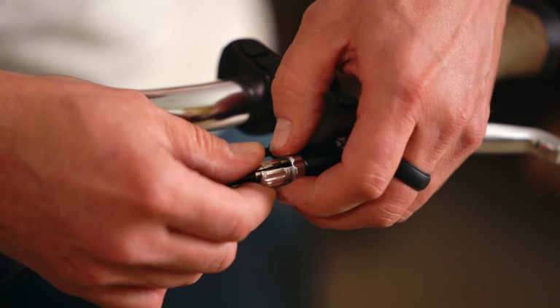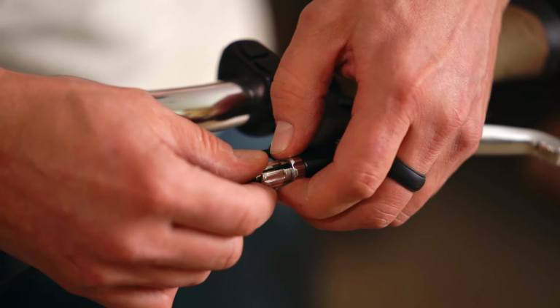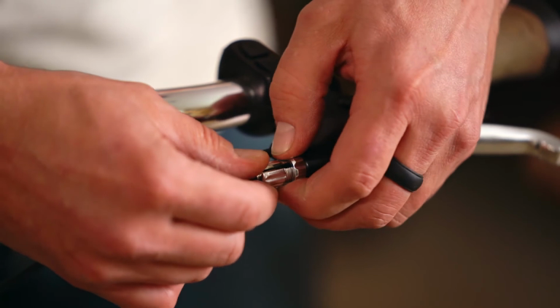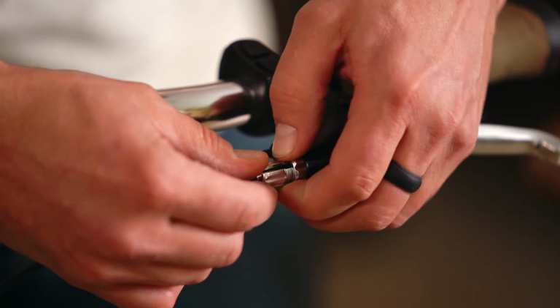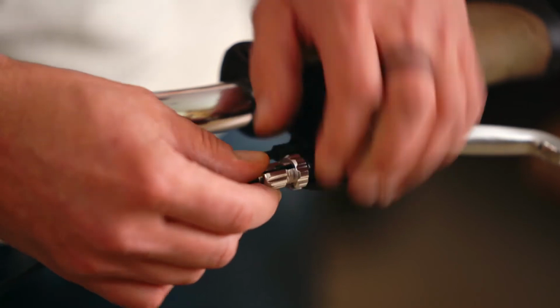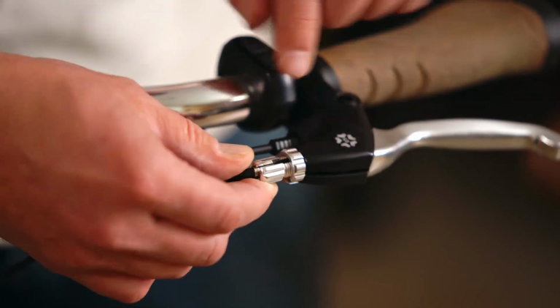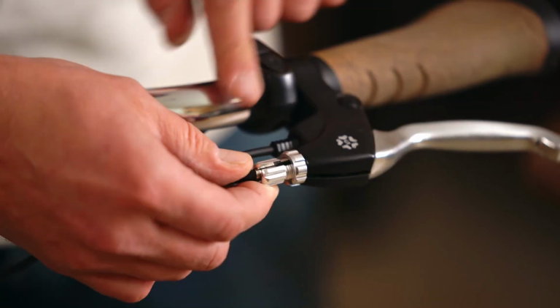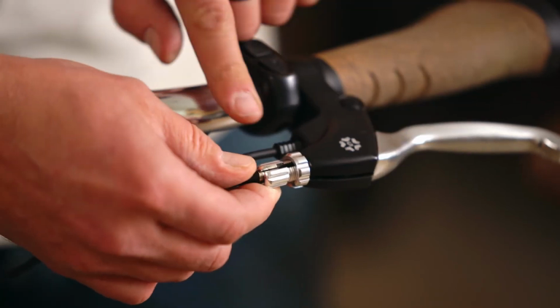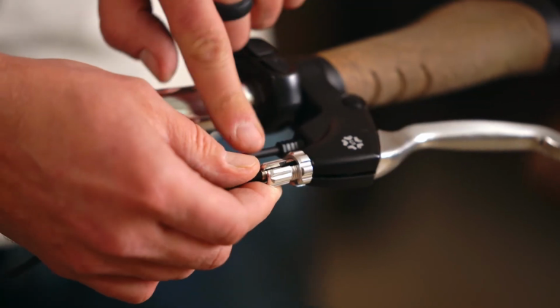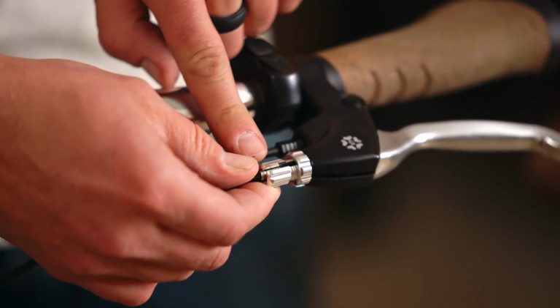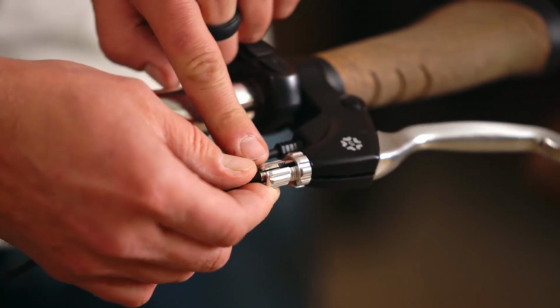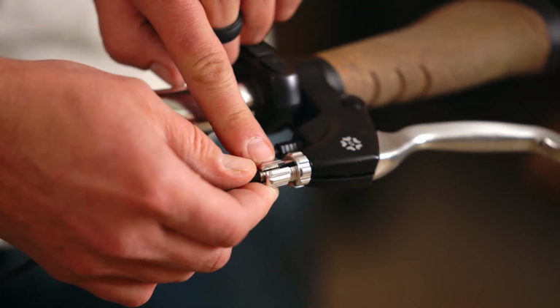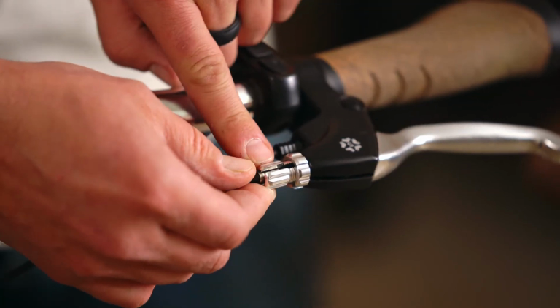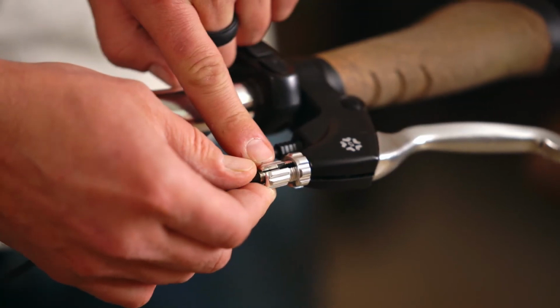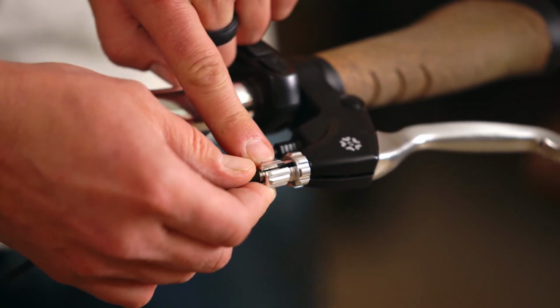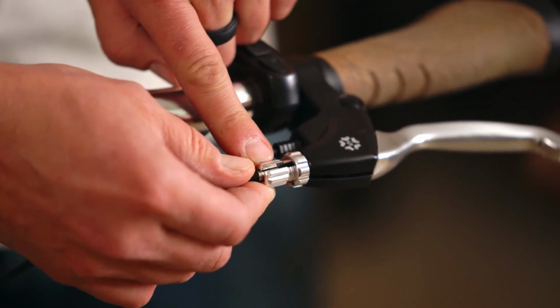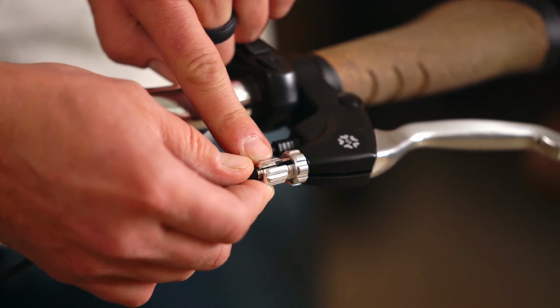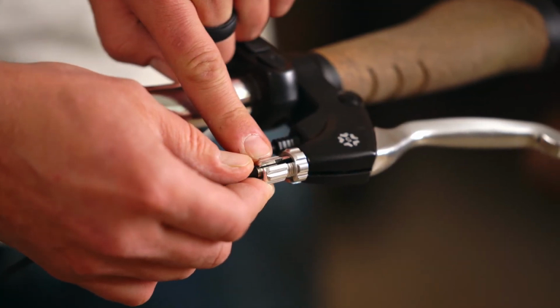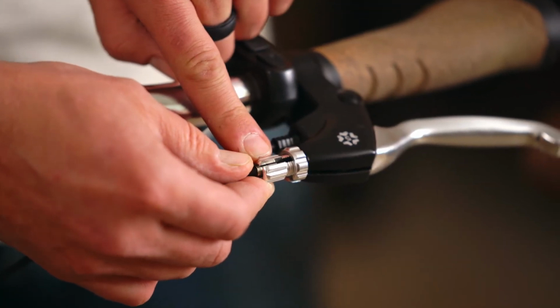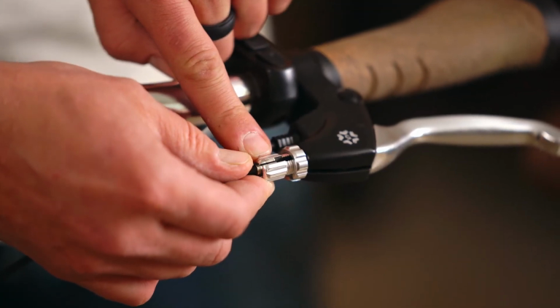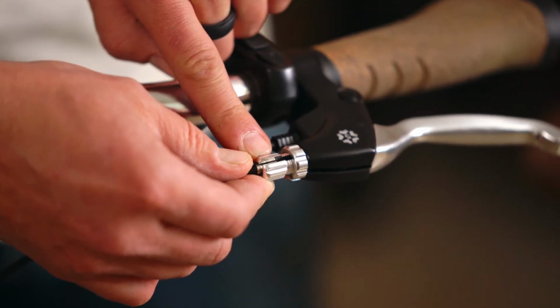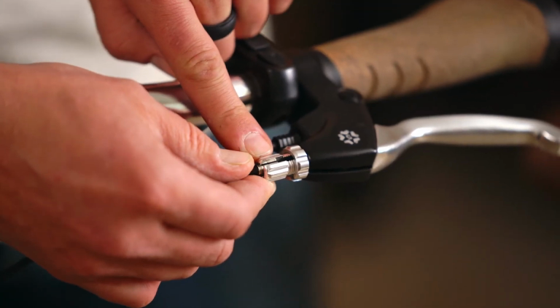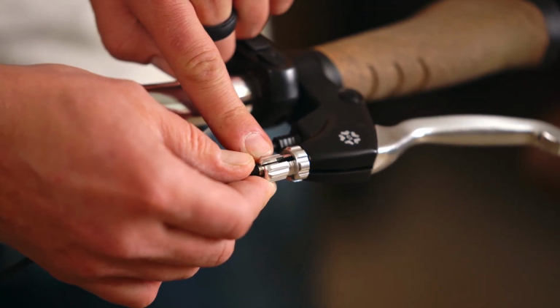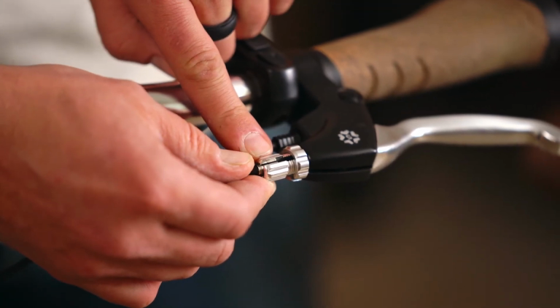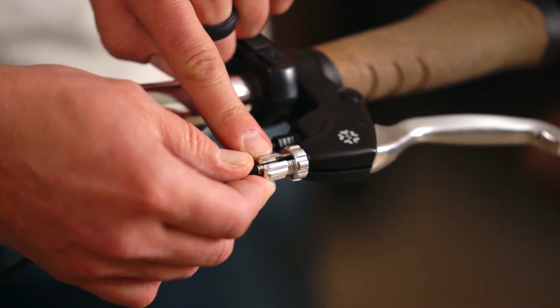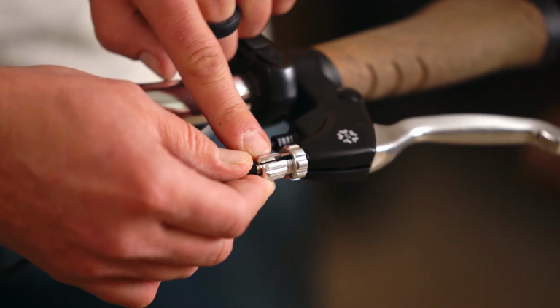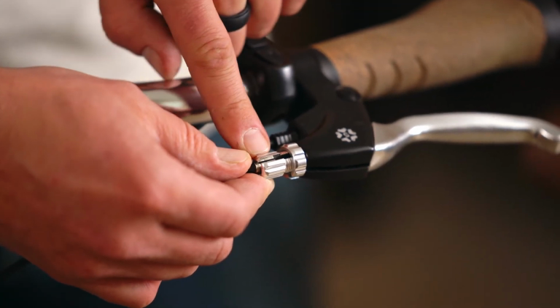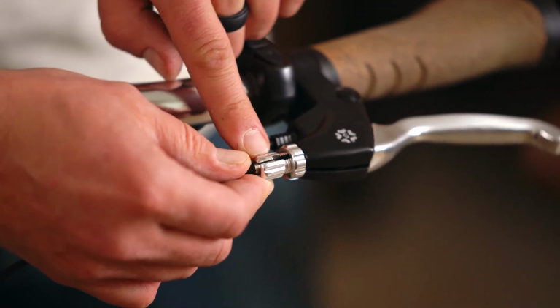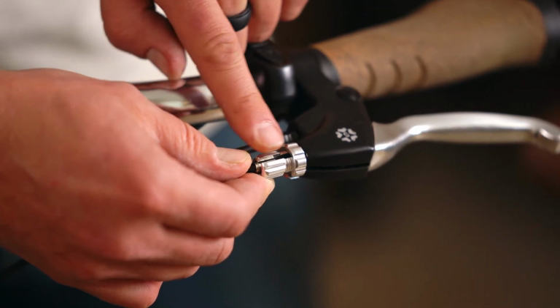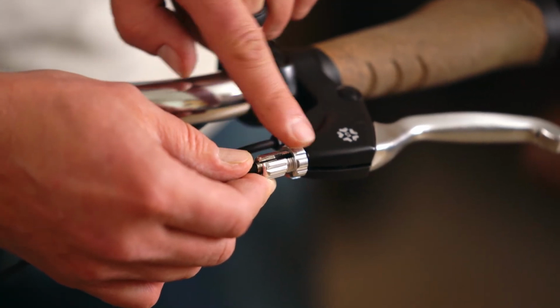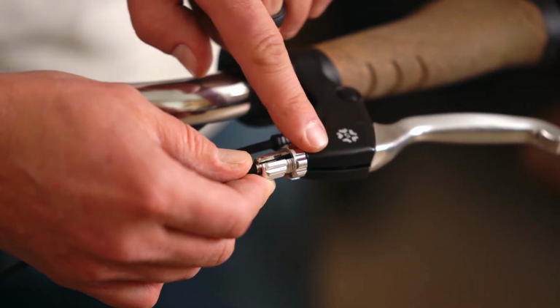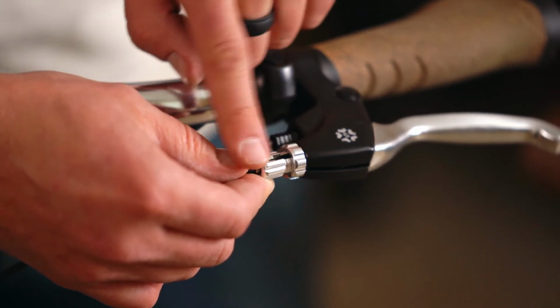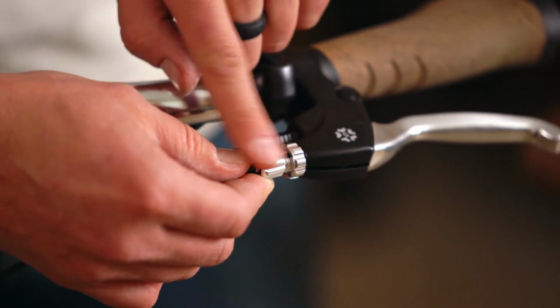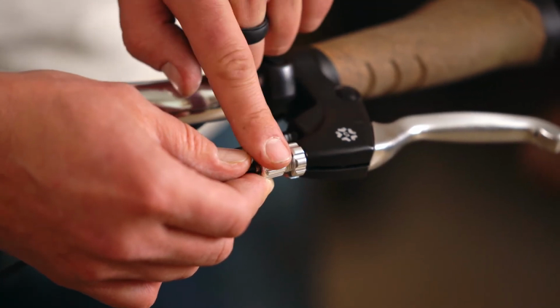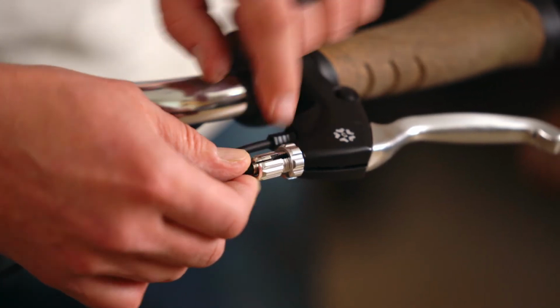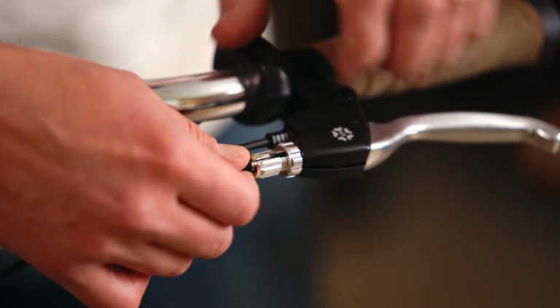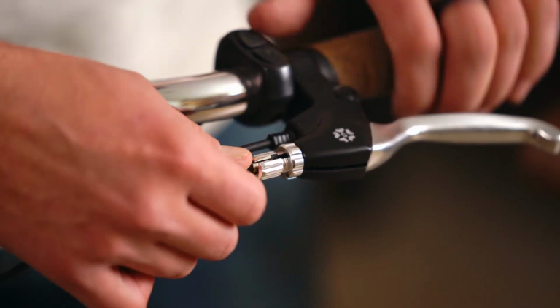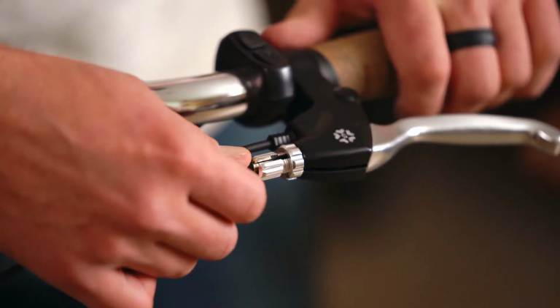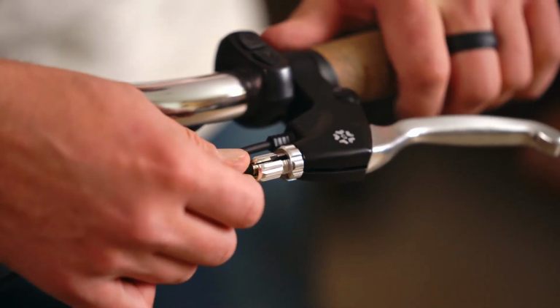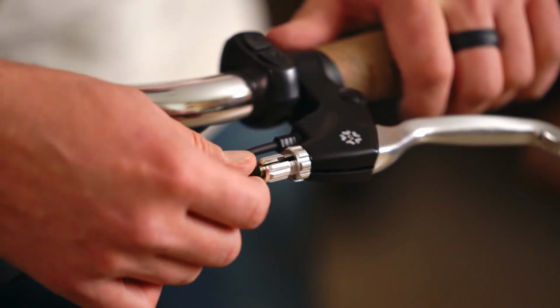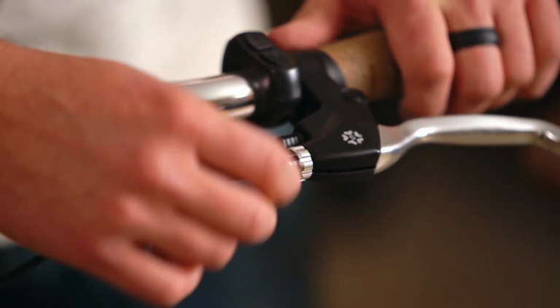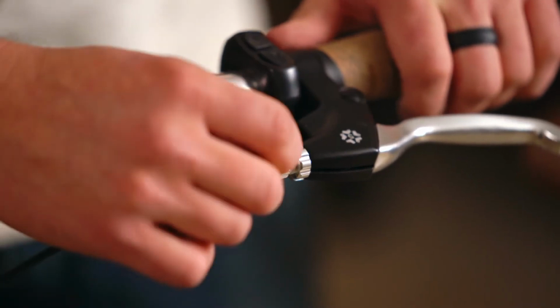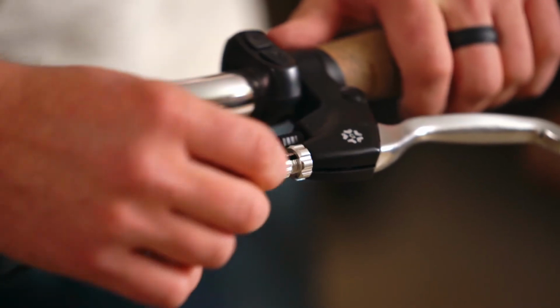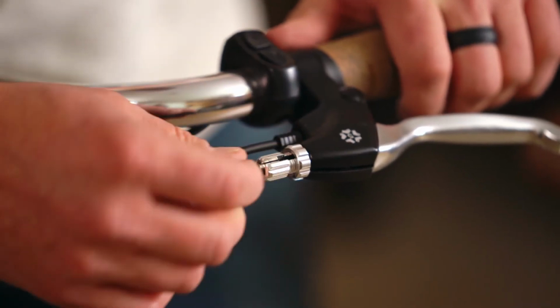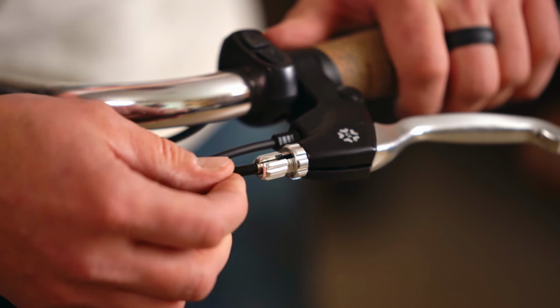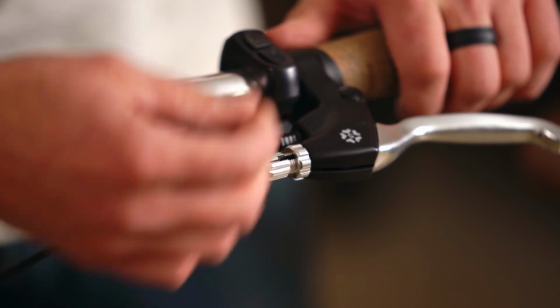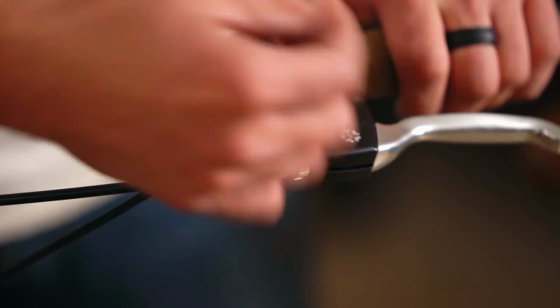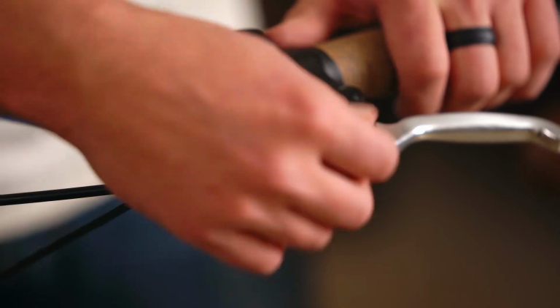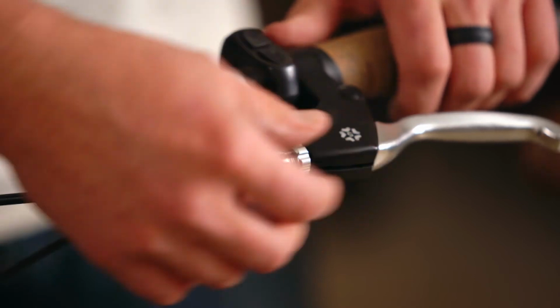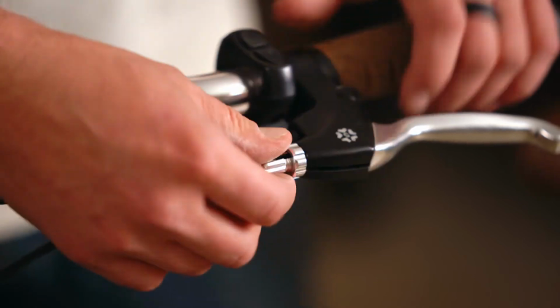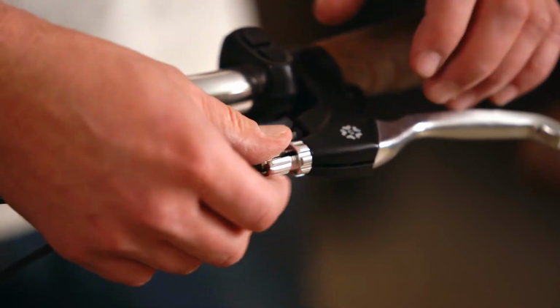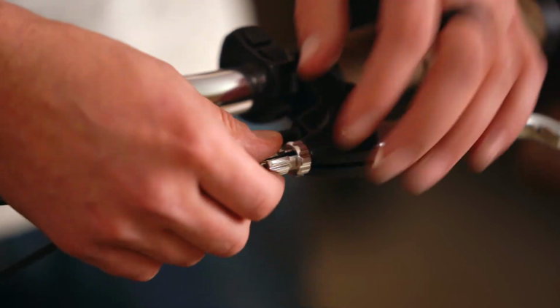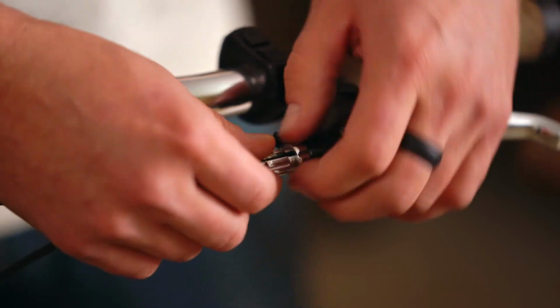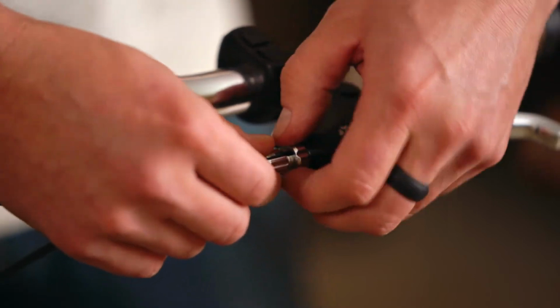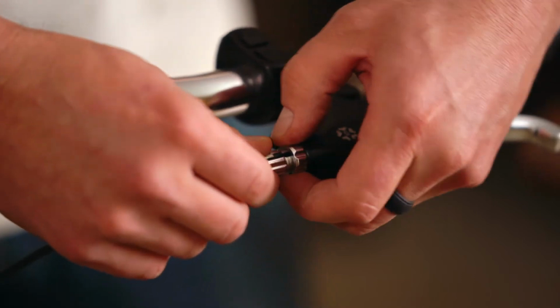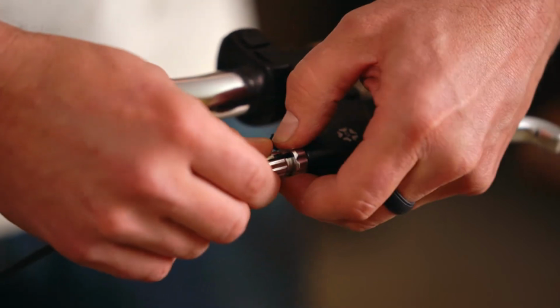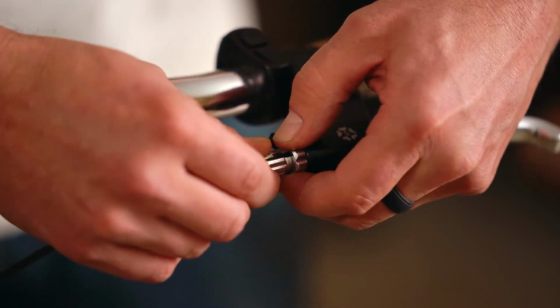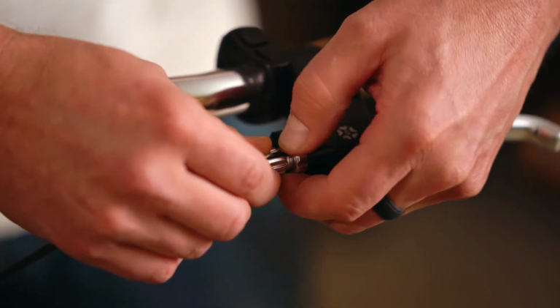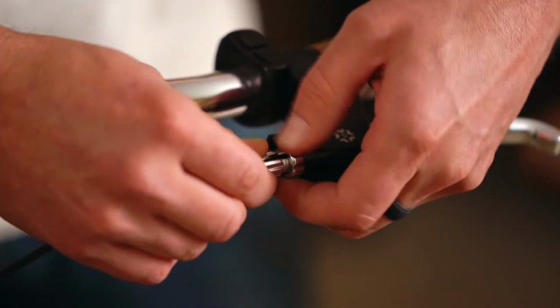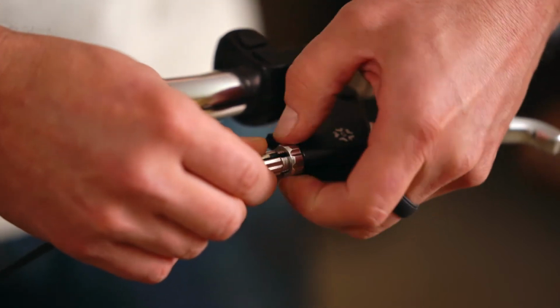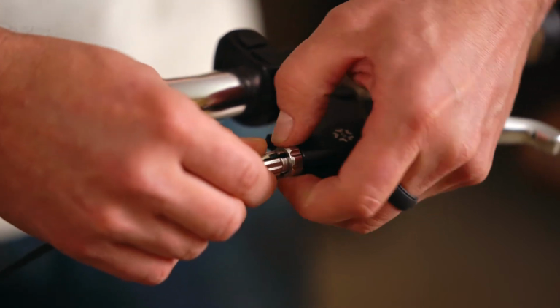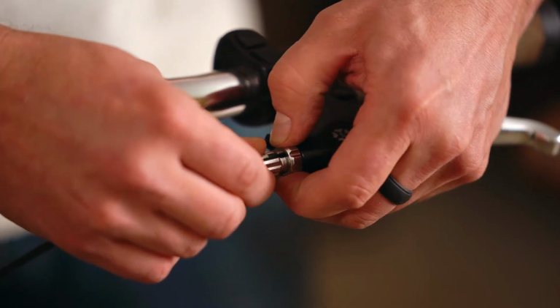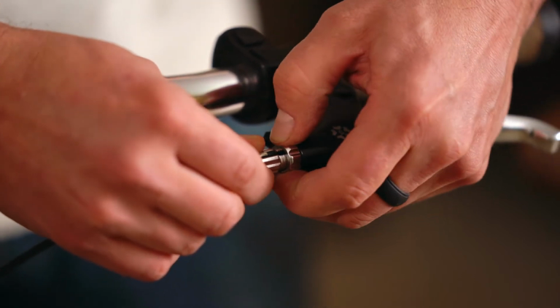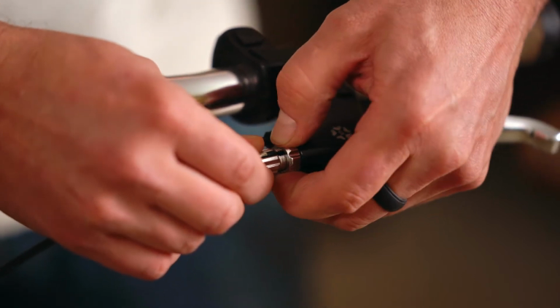You can see on this nut there's a slotted area. Make sure the two slots don't line up, because that would allow the cable to fall out while you're using the bike.